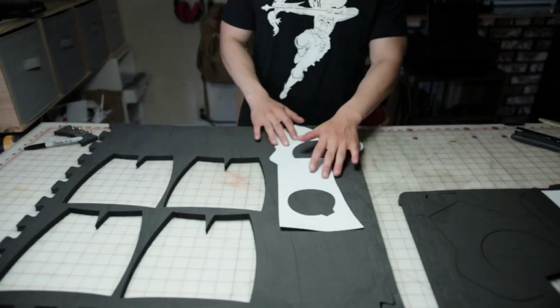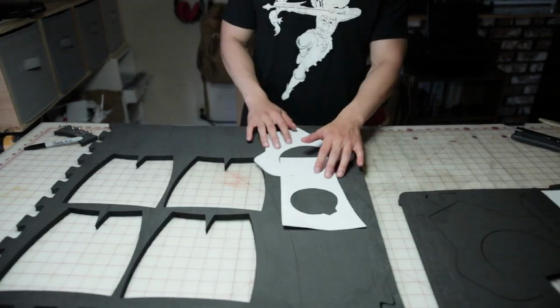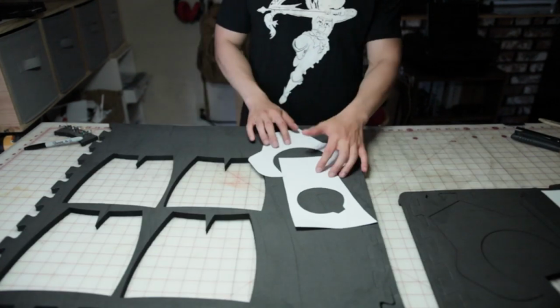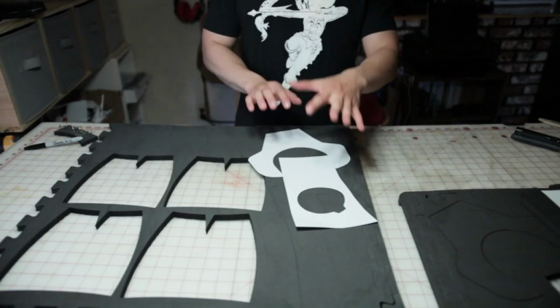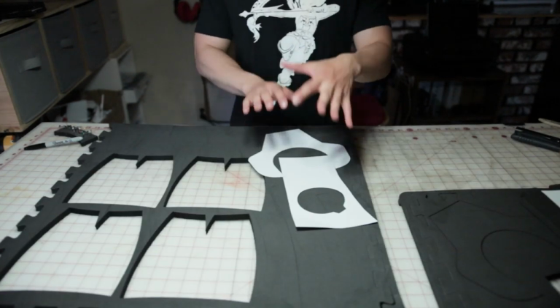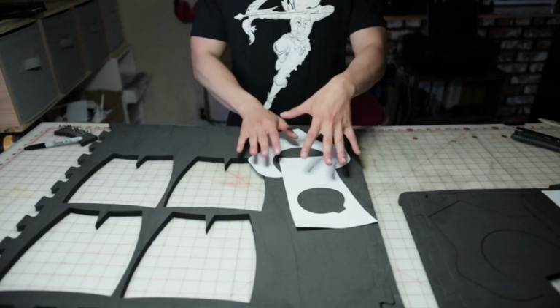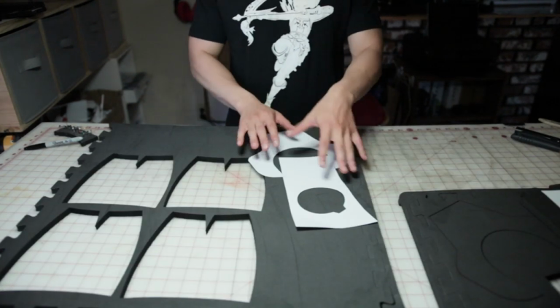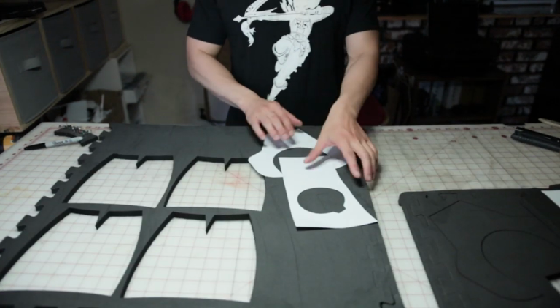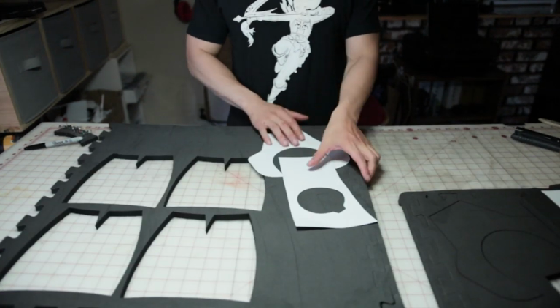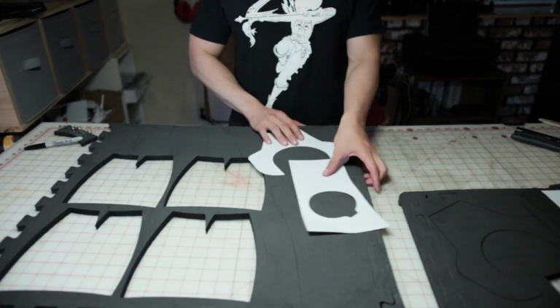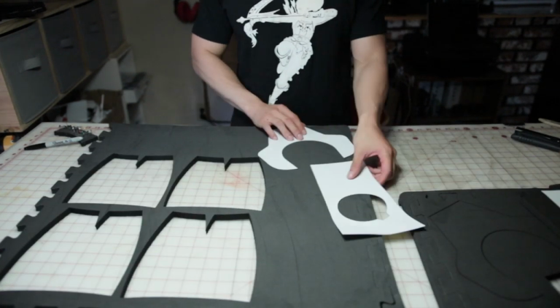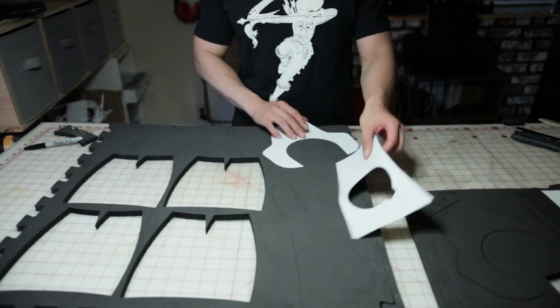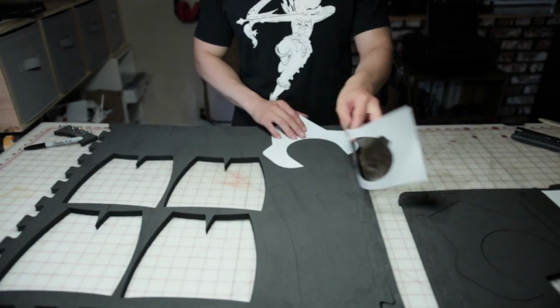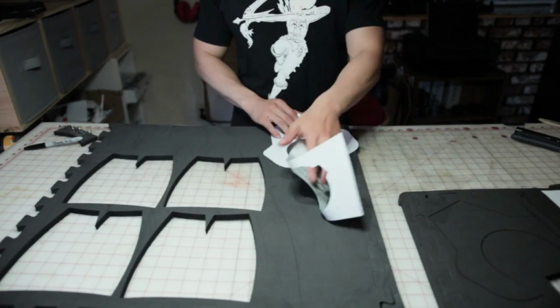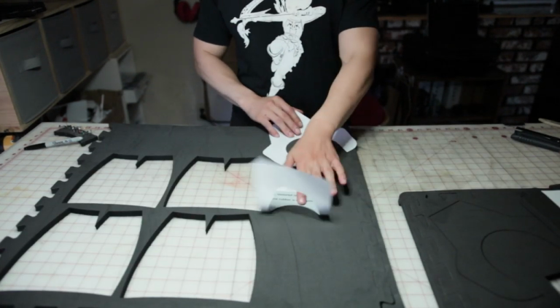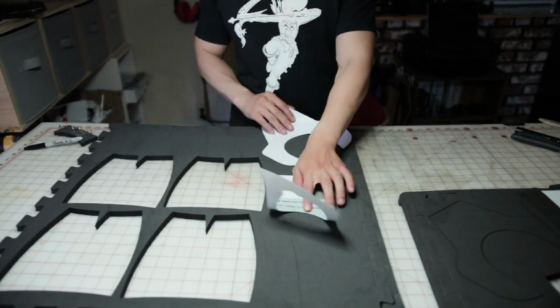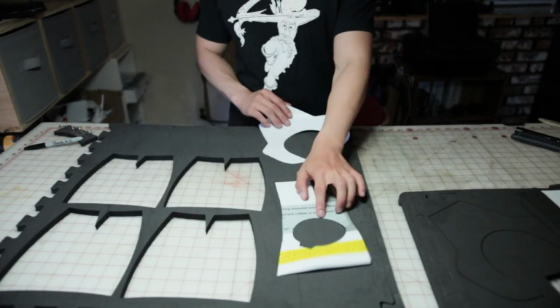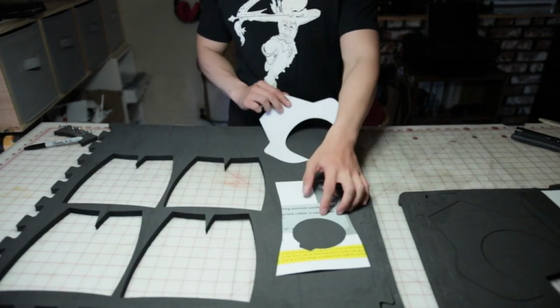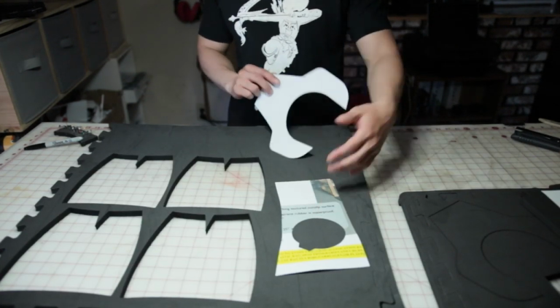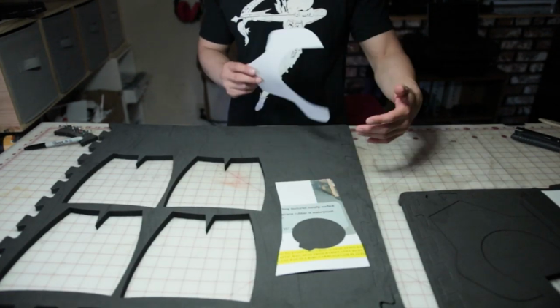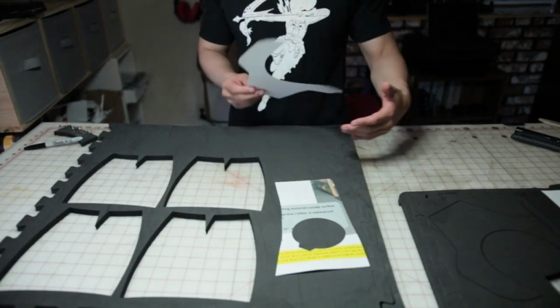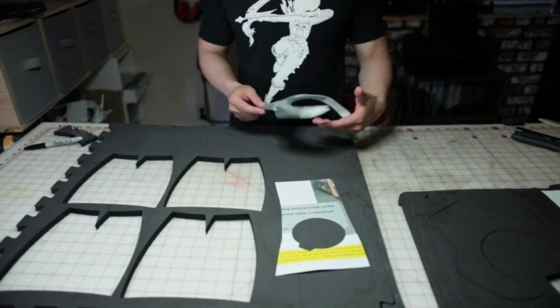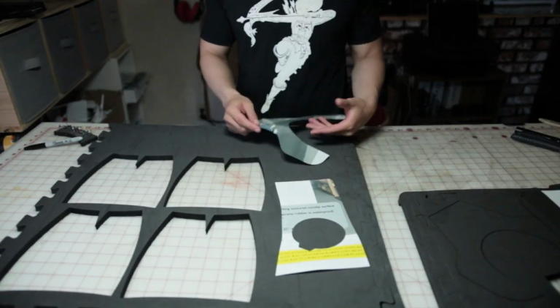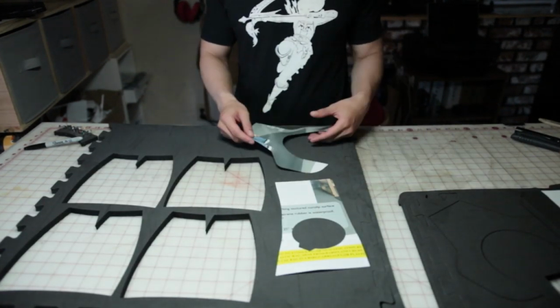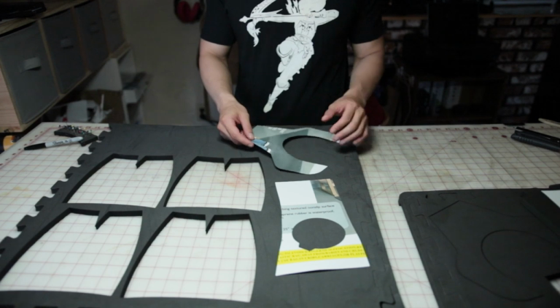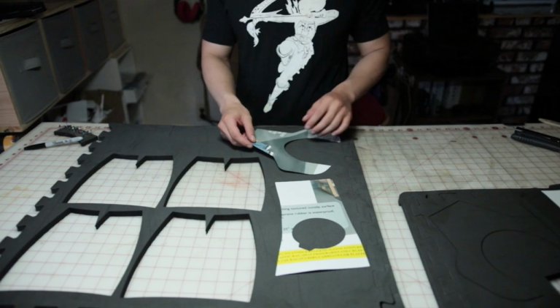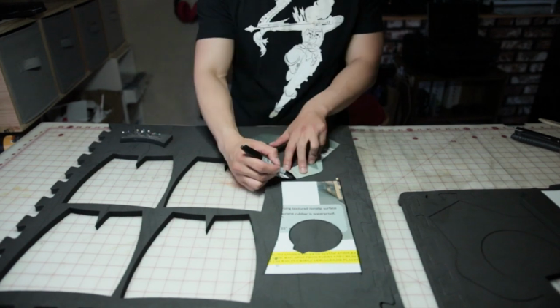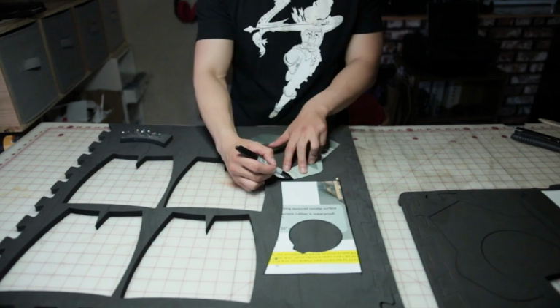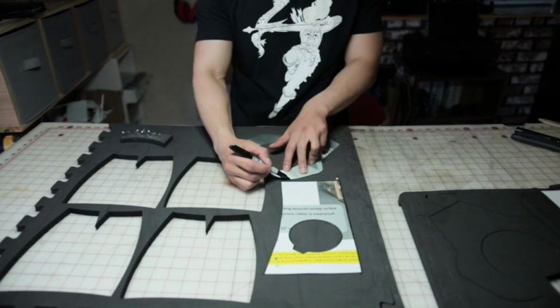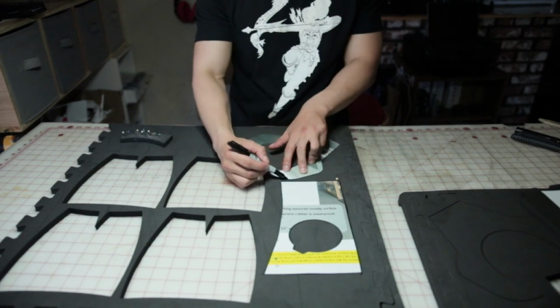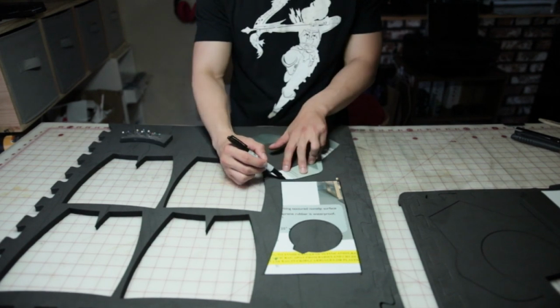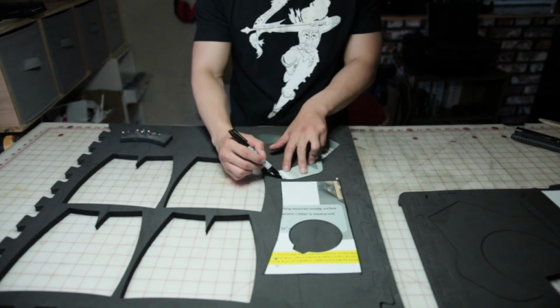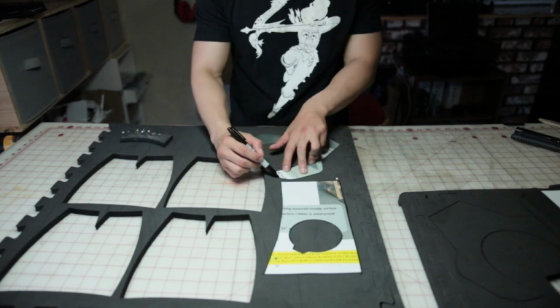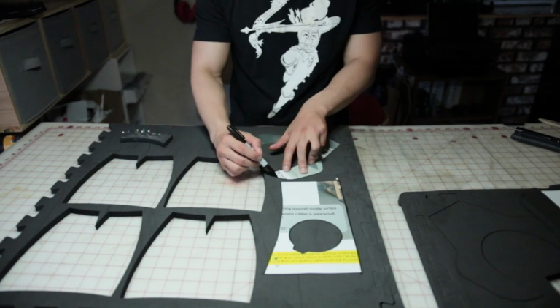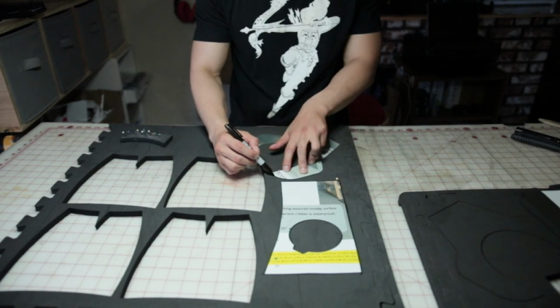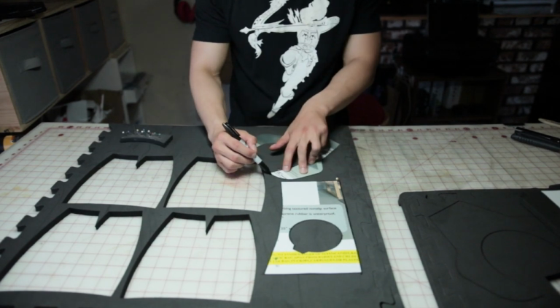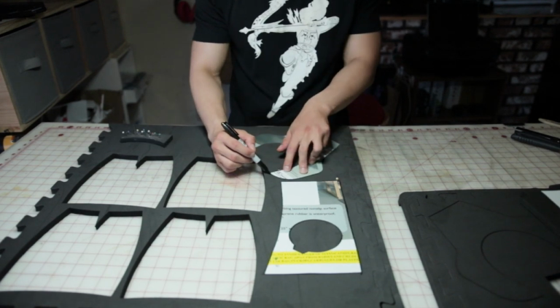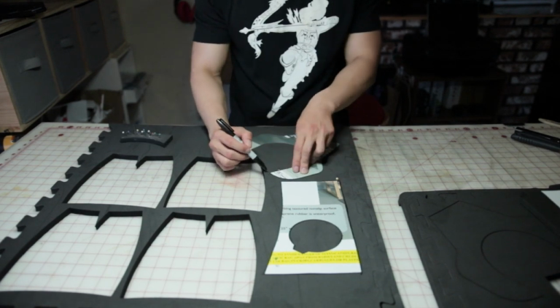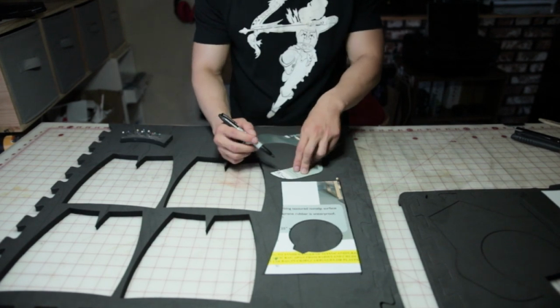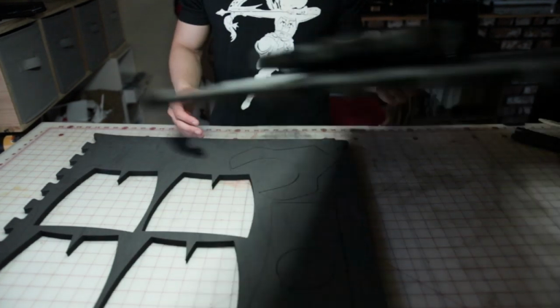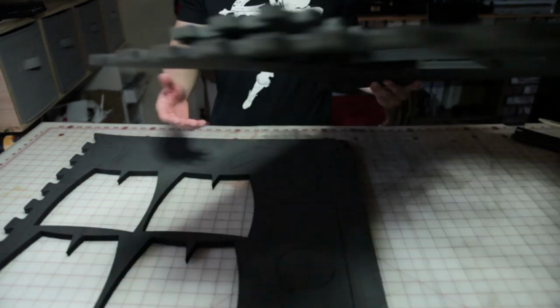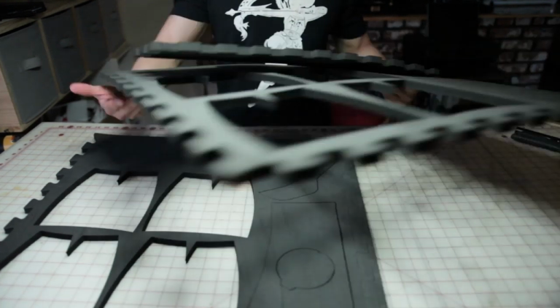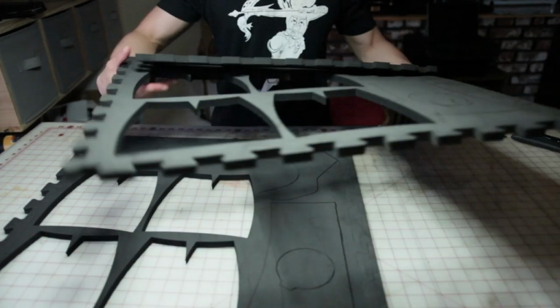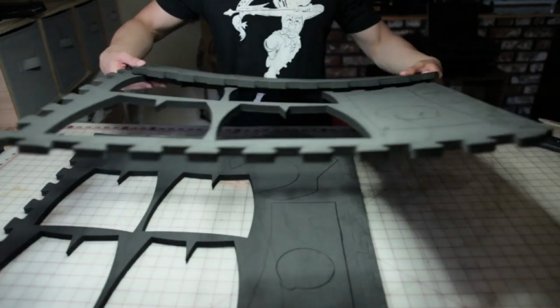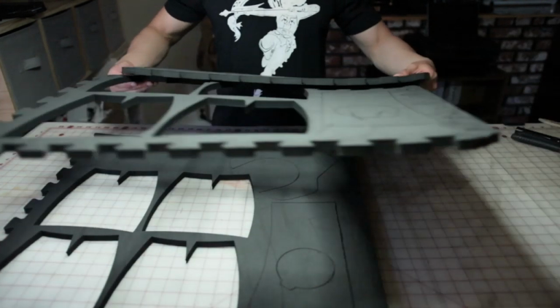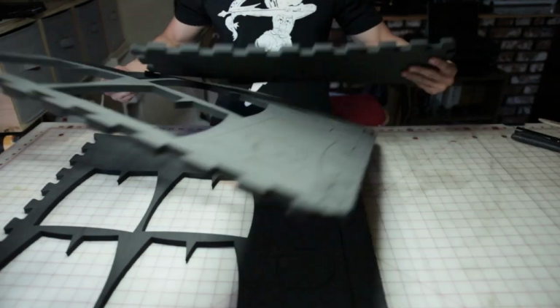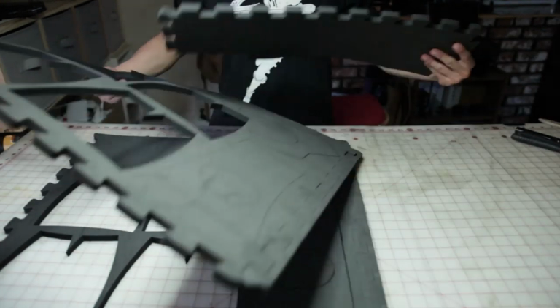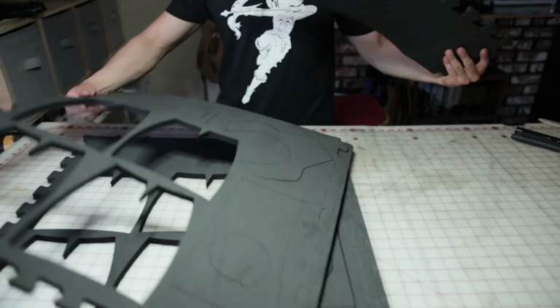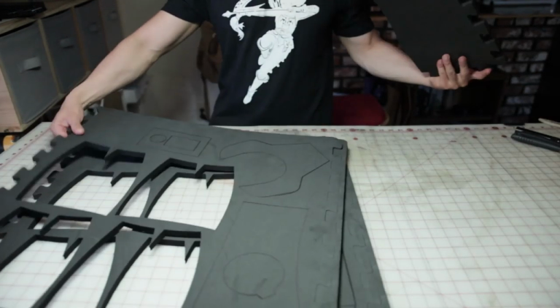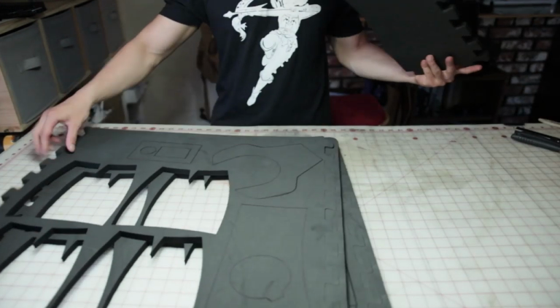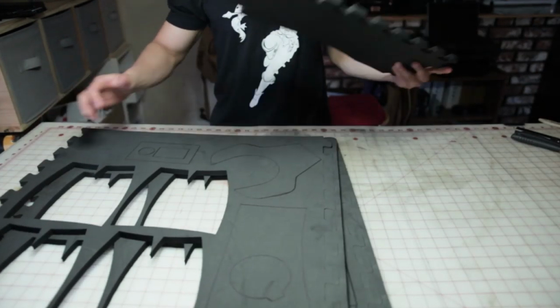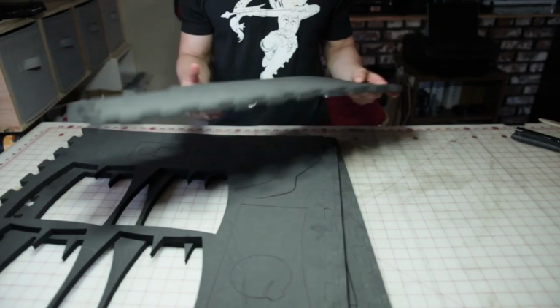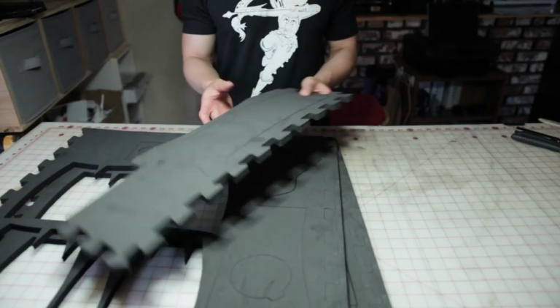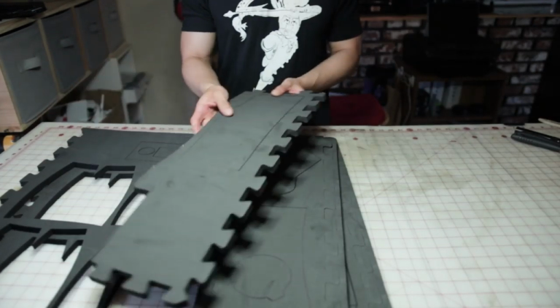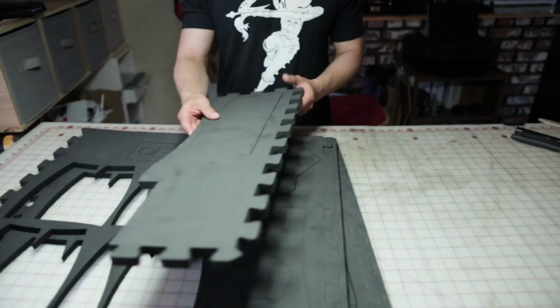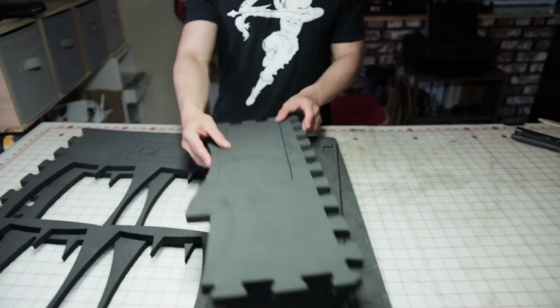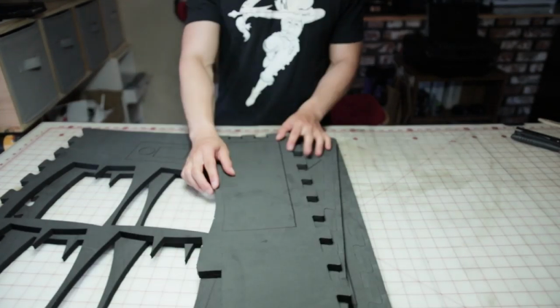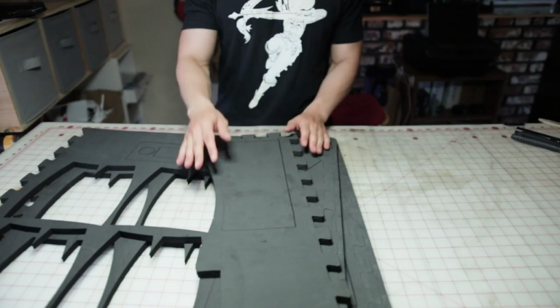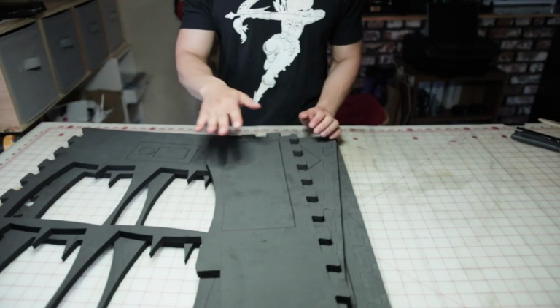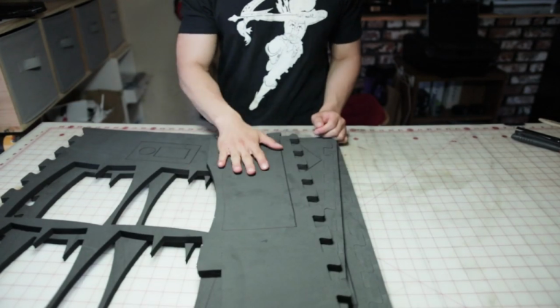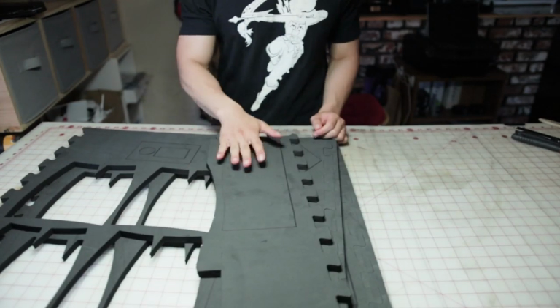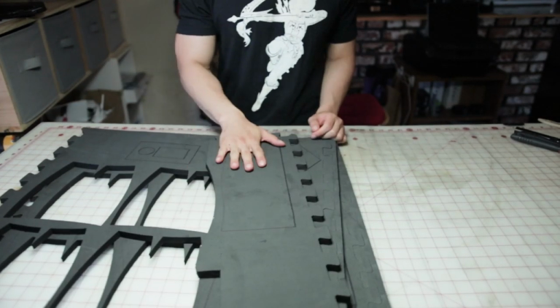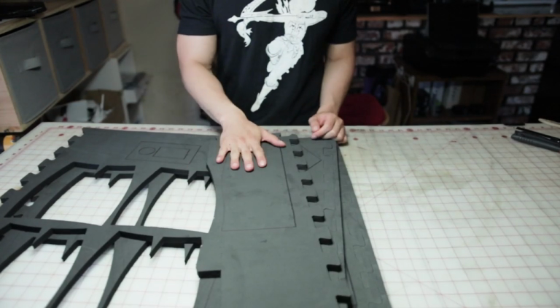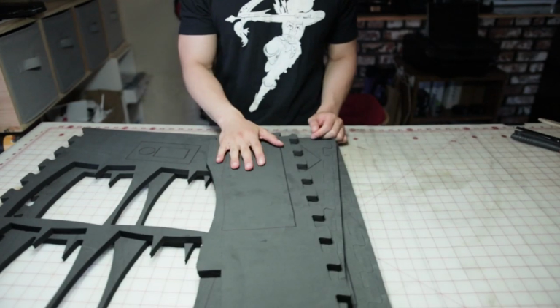Now we'll do that again, but for these two pieces we'll have to flip them. Now that we have all of our patterns transferred onto the foam, it's time to cut them out.